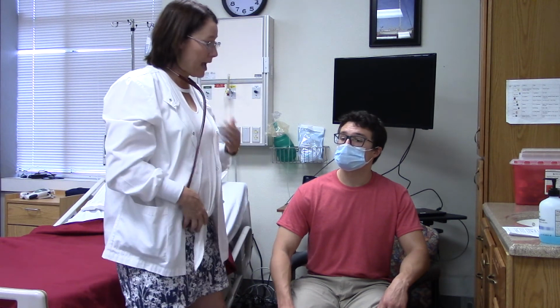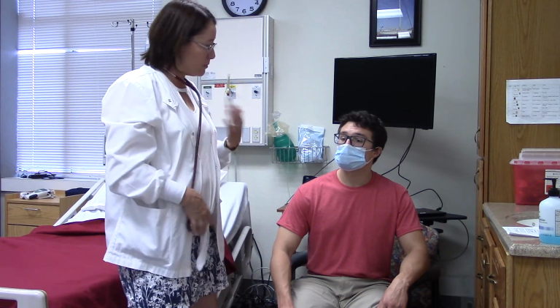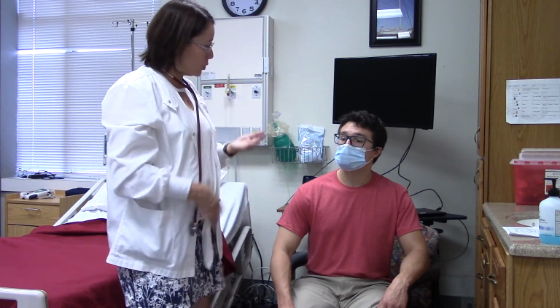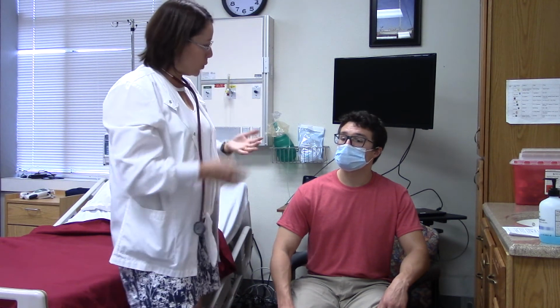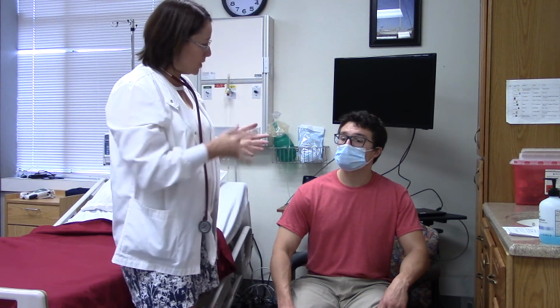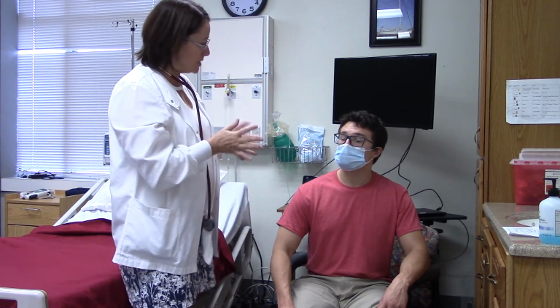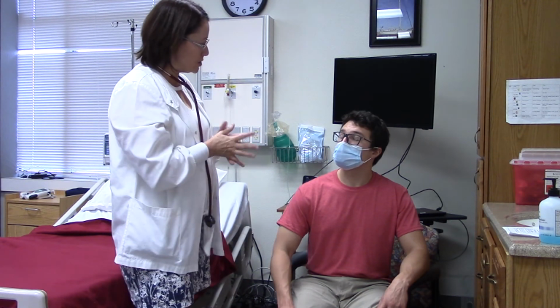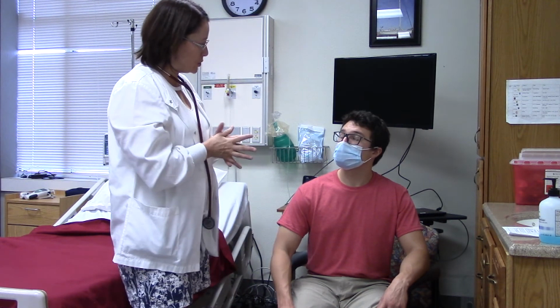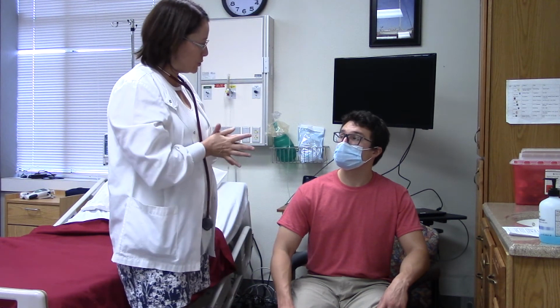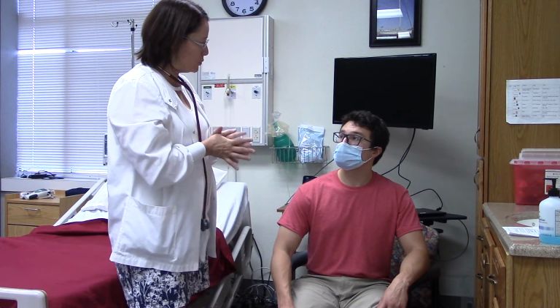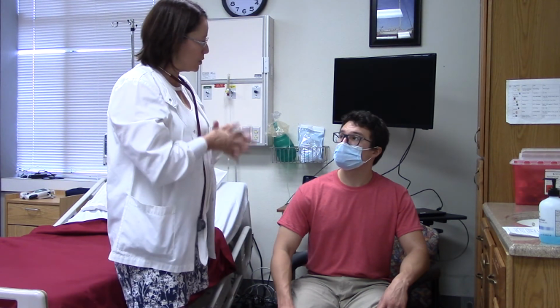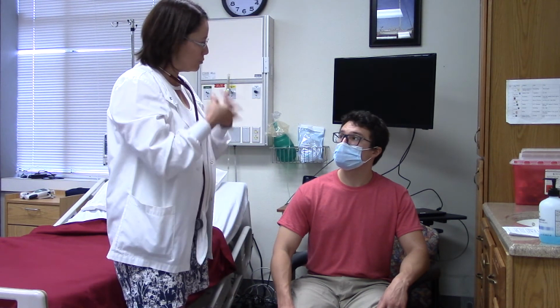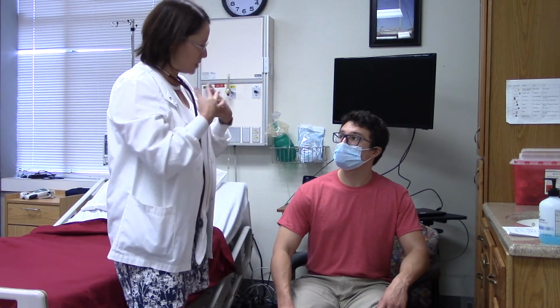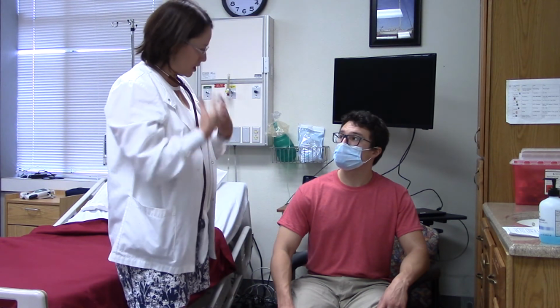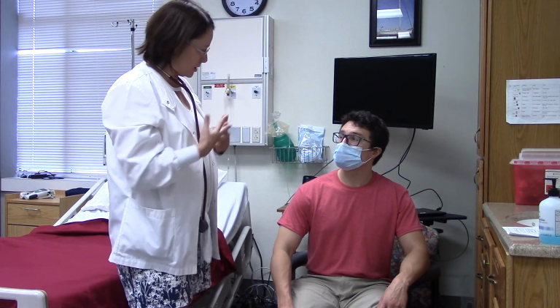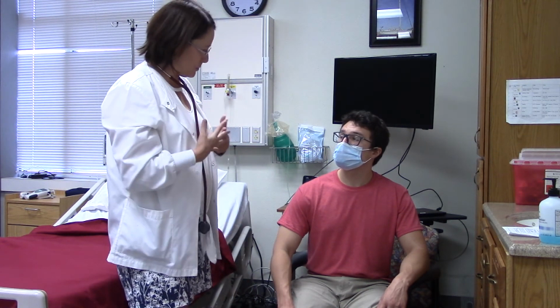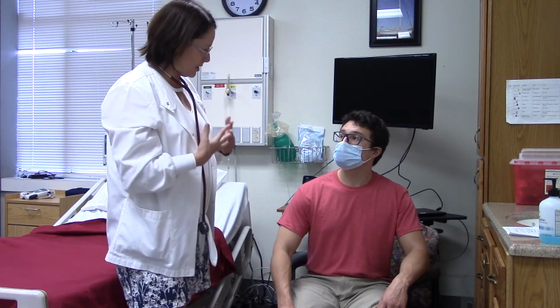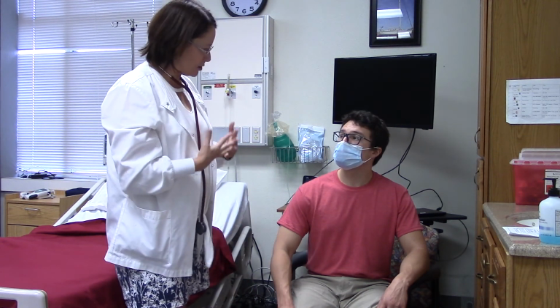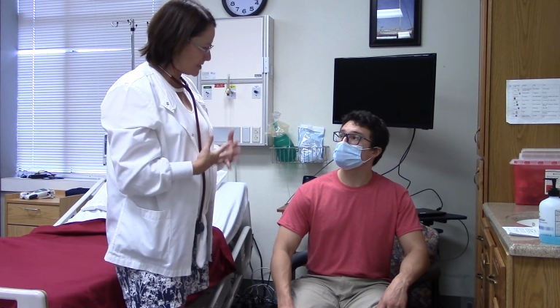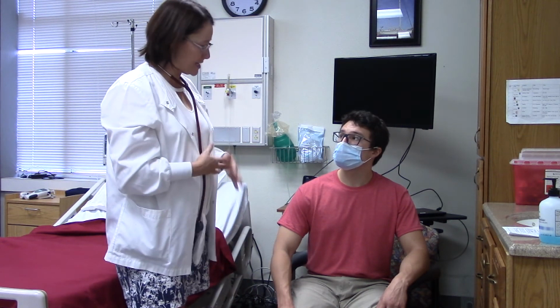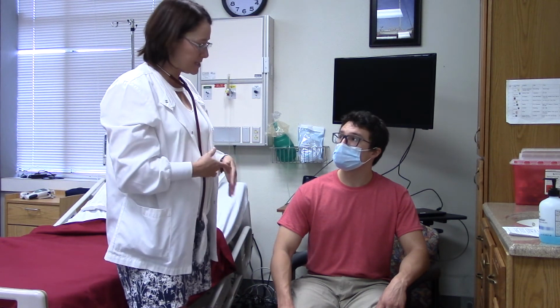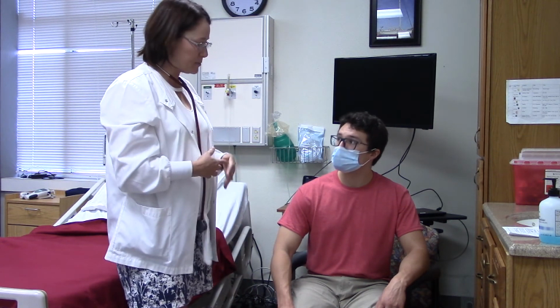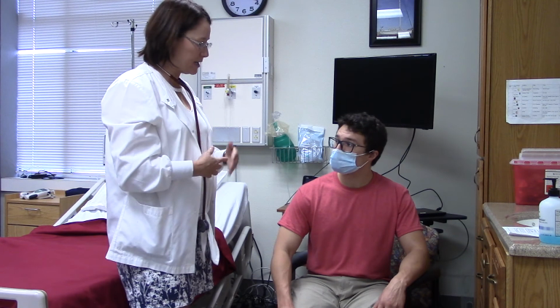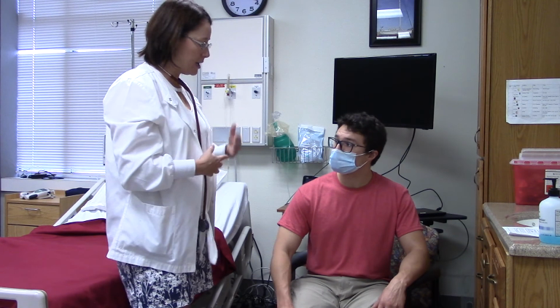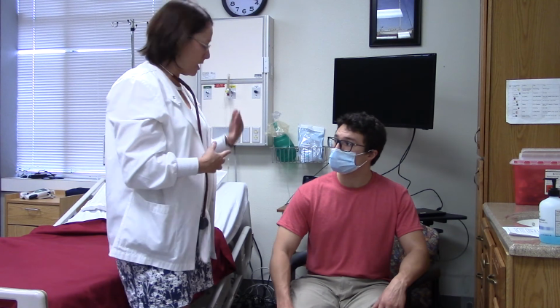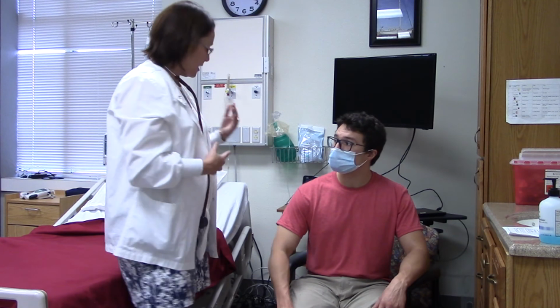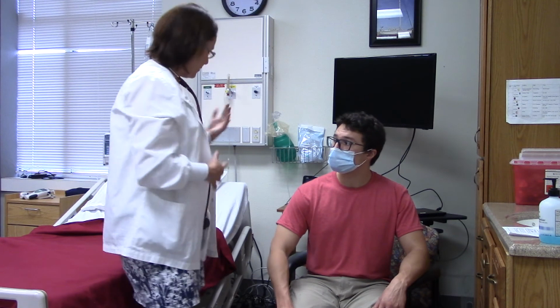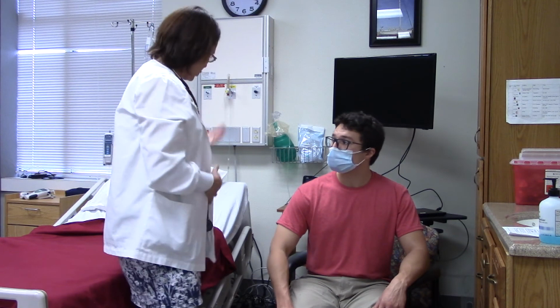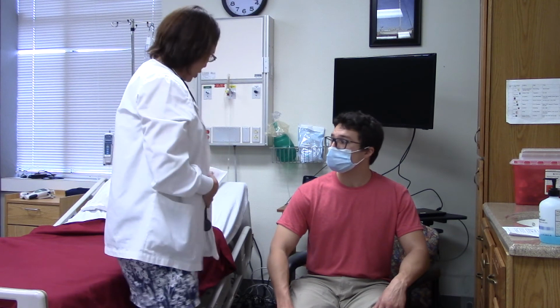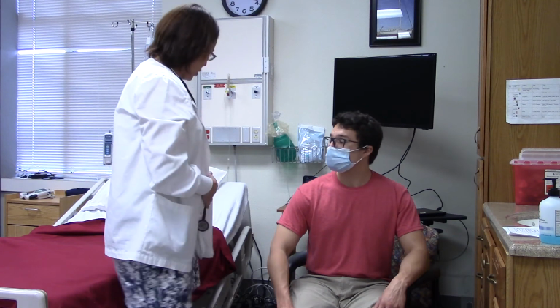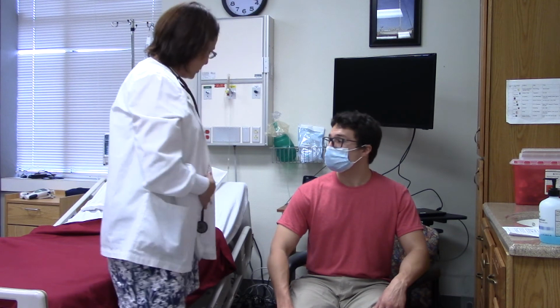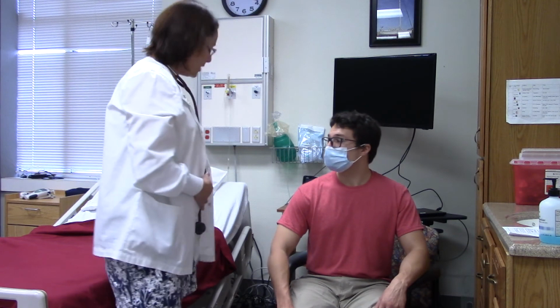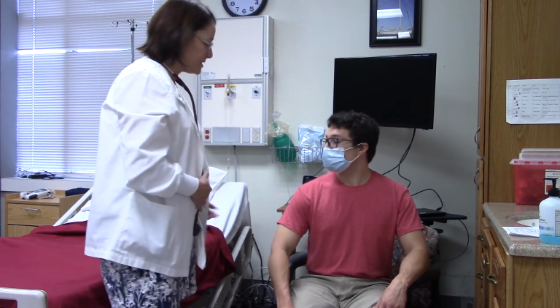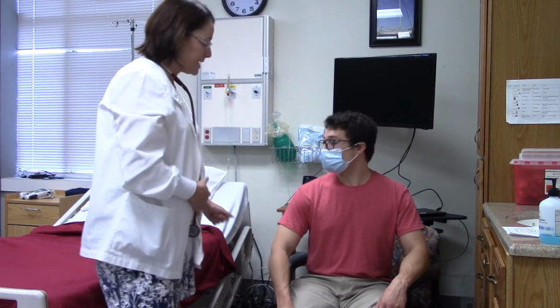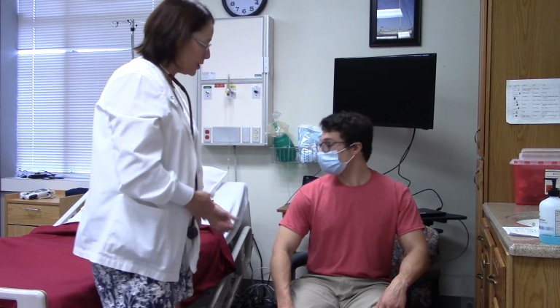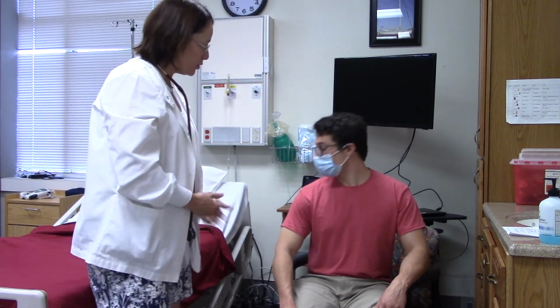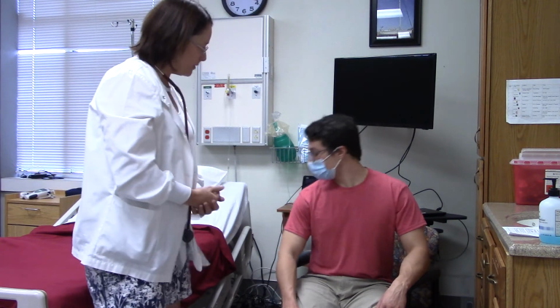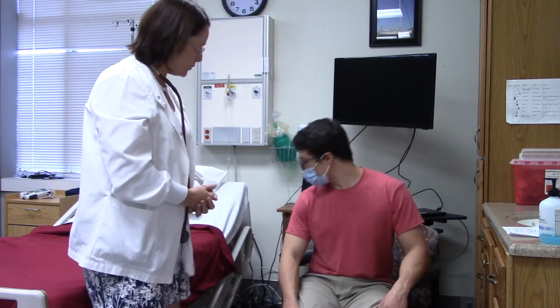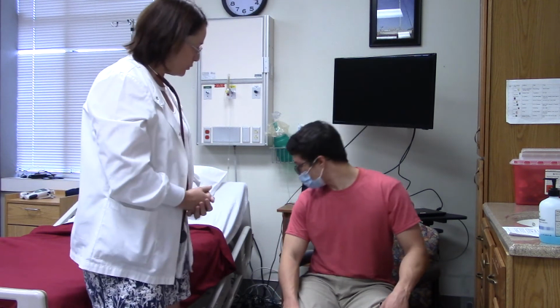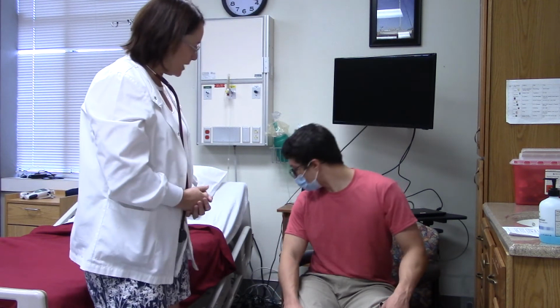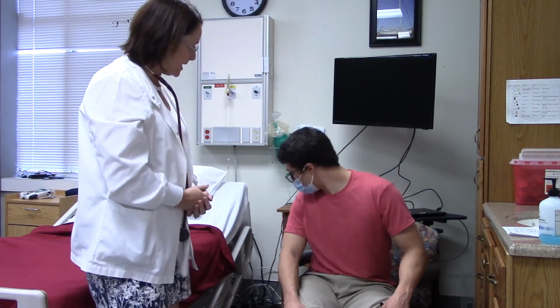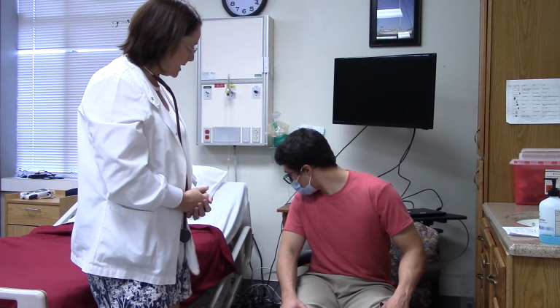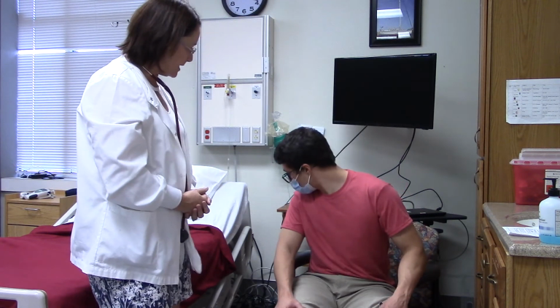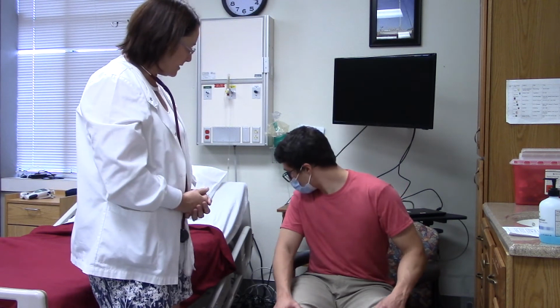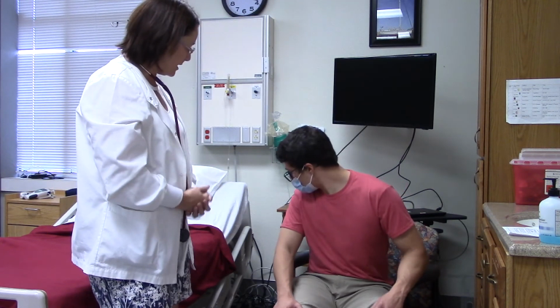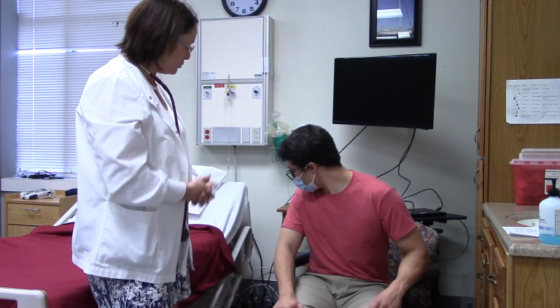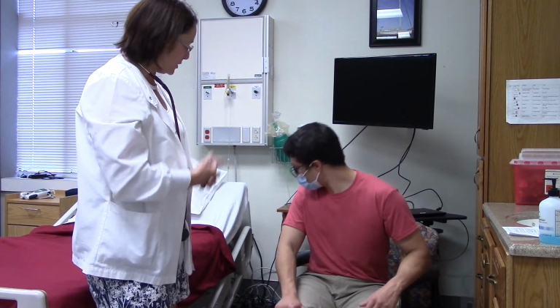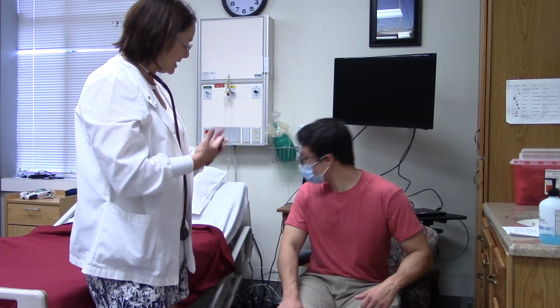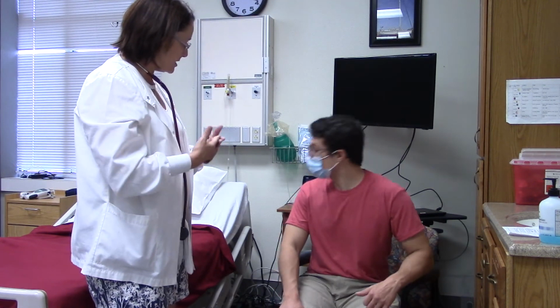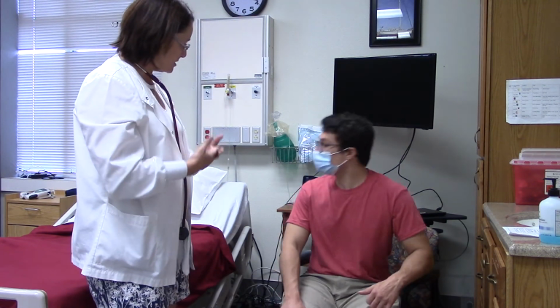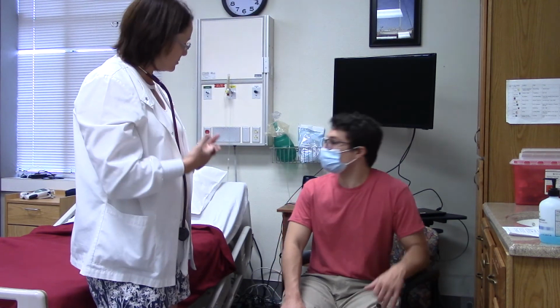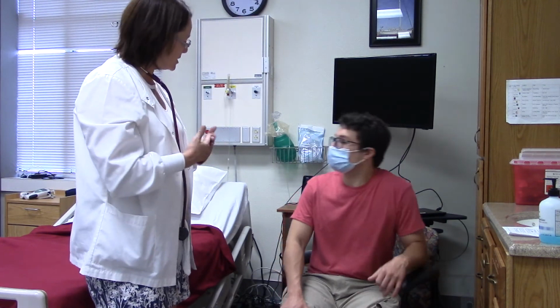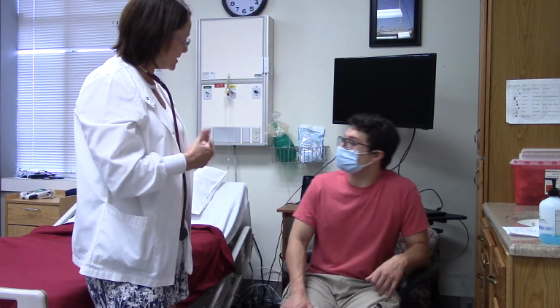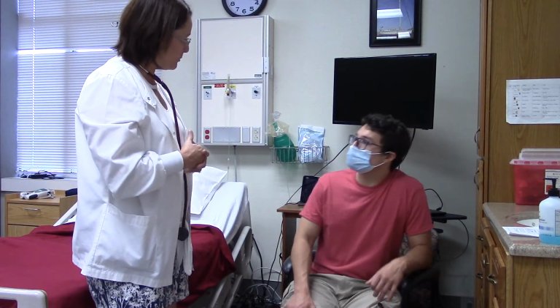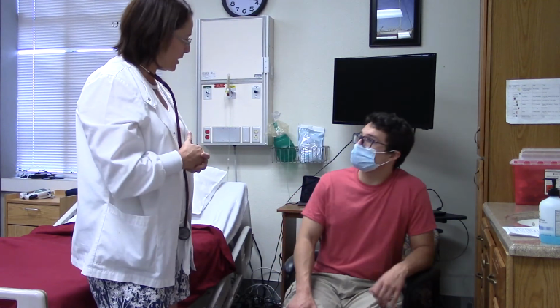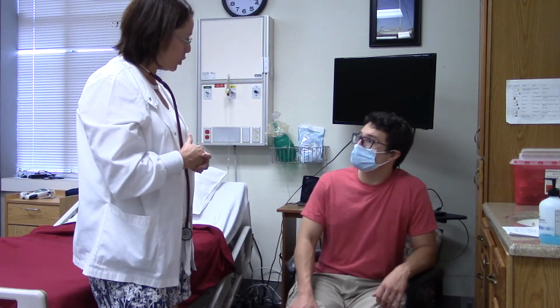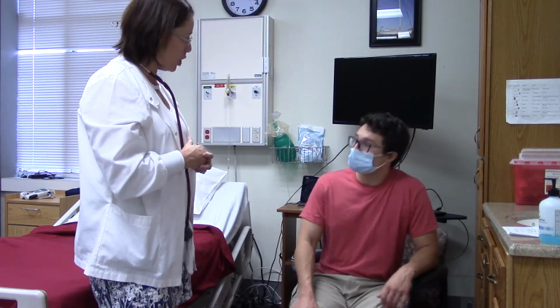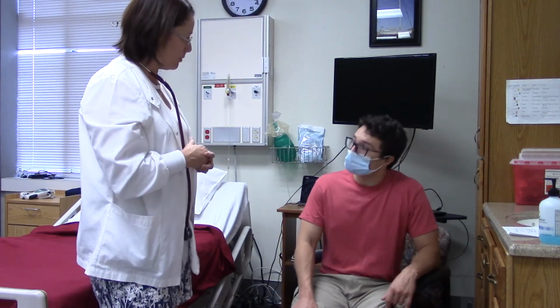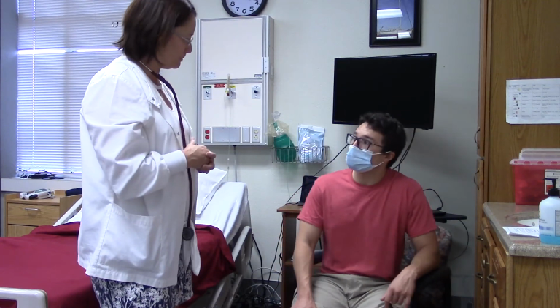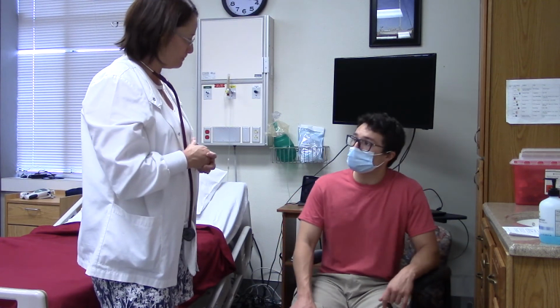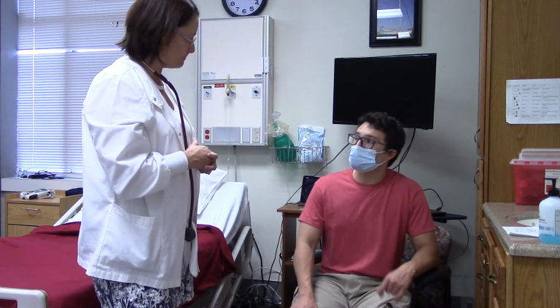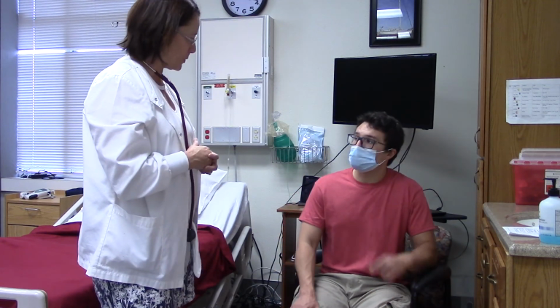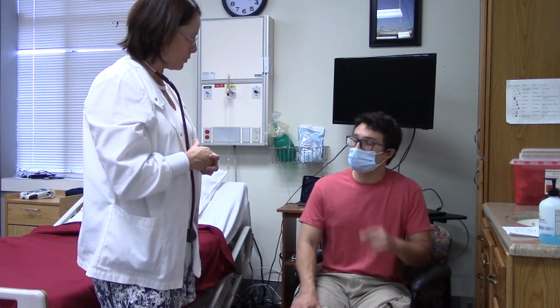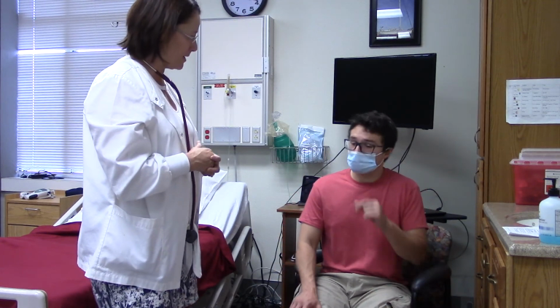I'm going to go document our assessment. The call bell is here — if you need anything, please just give me a call.